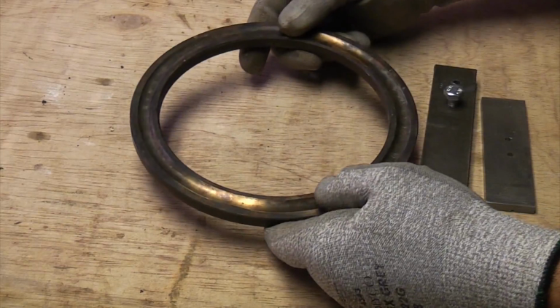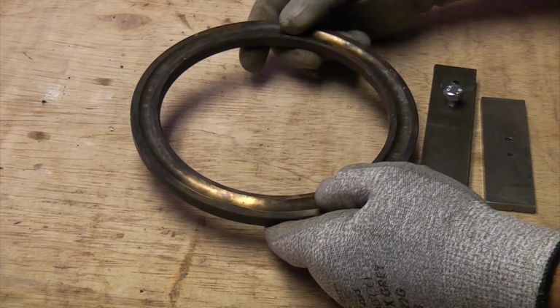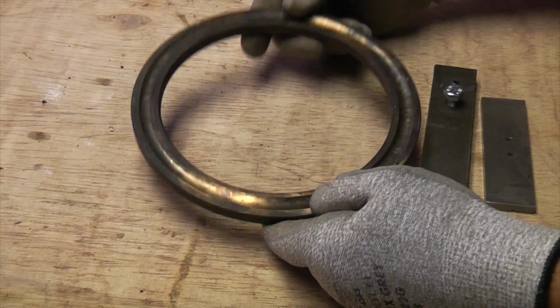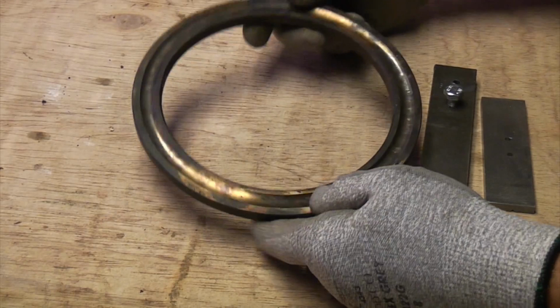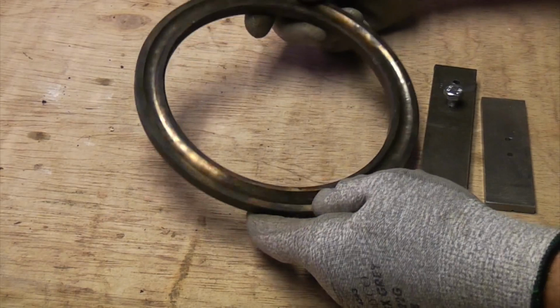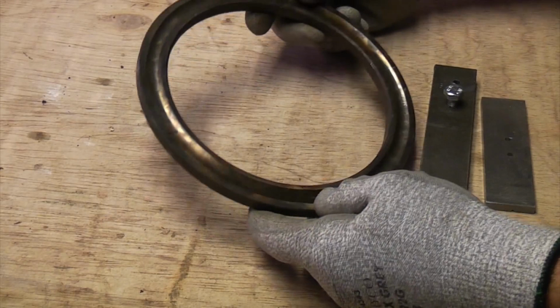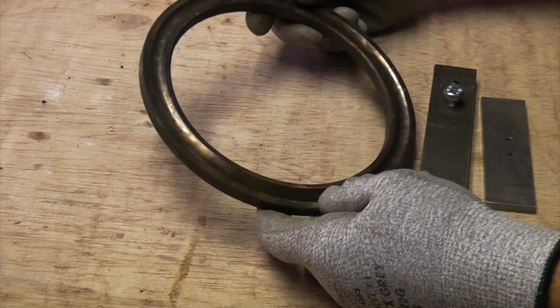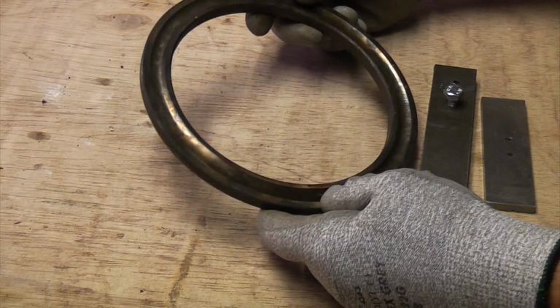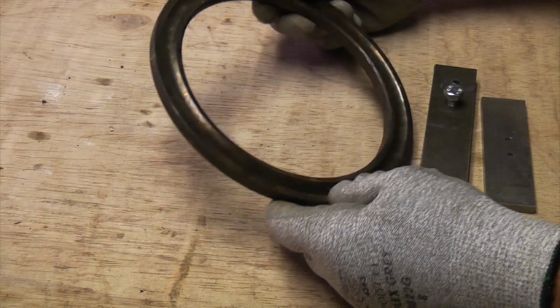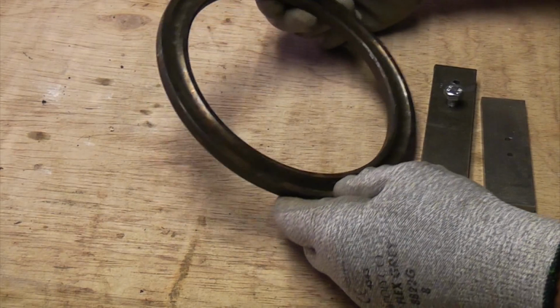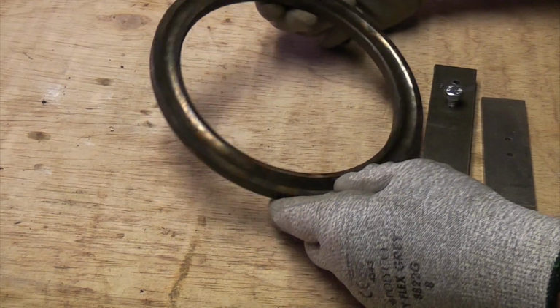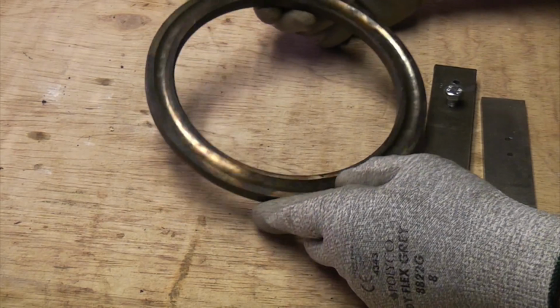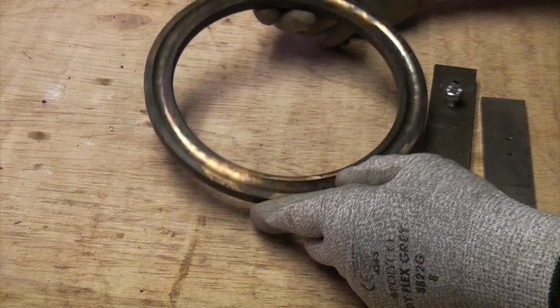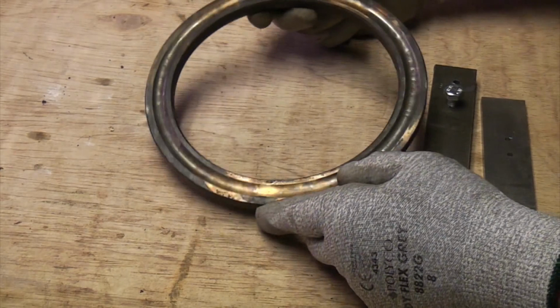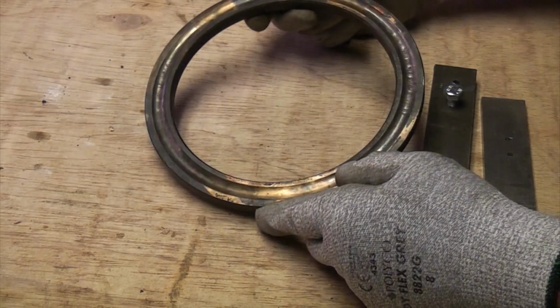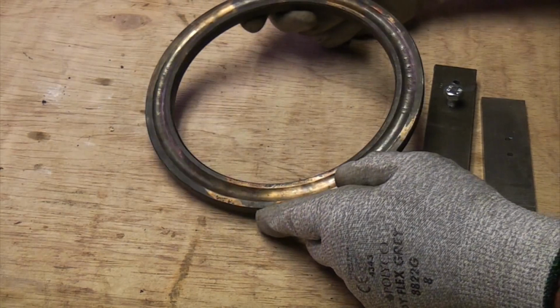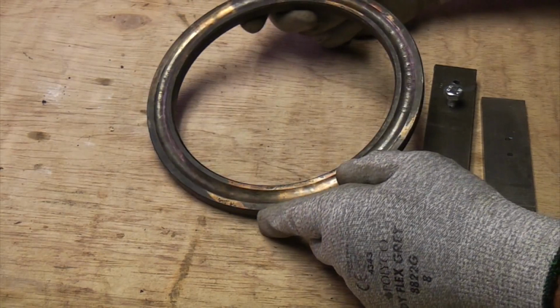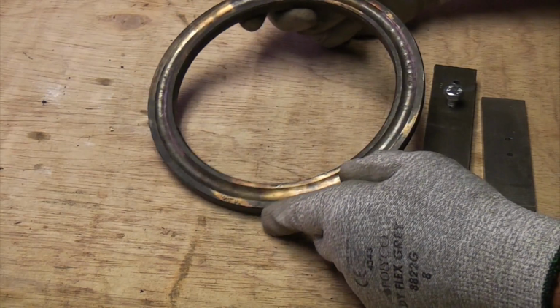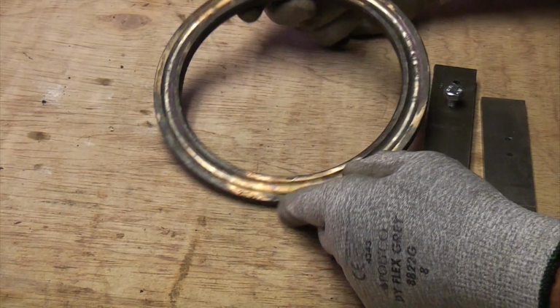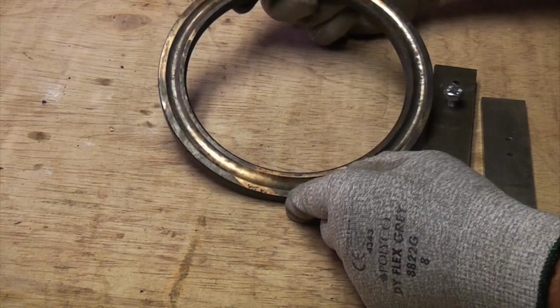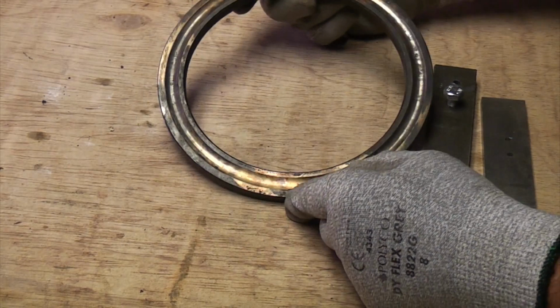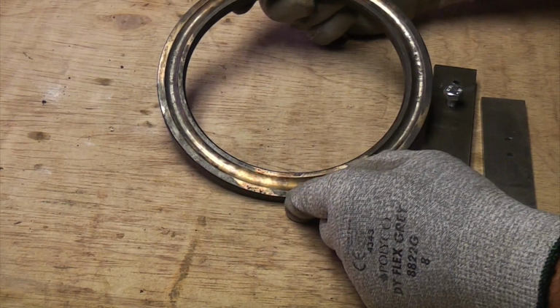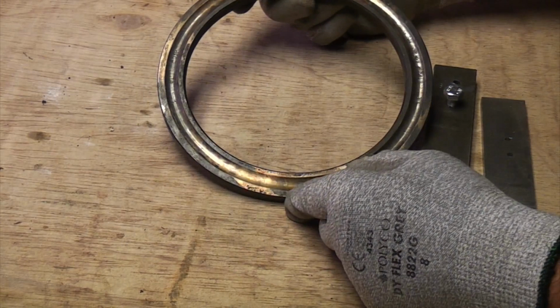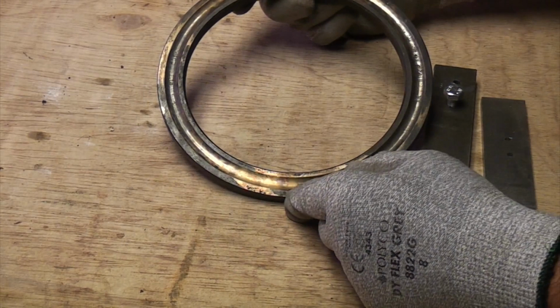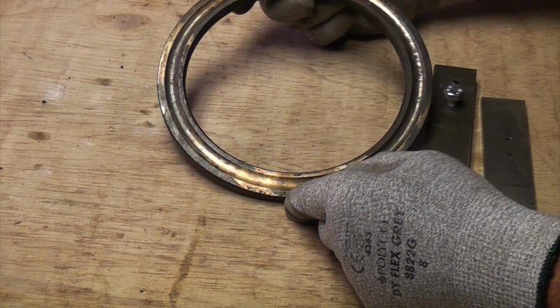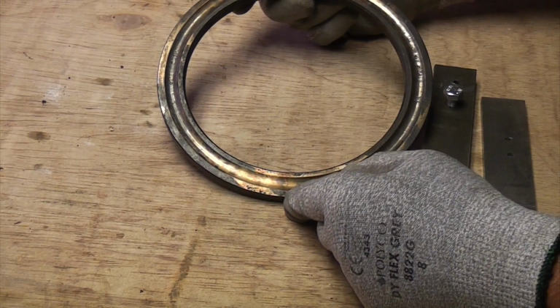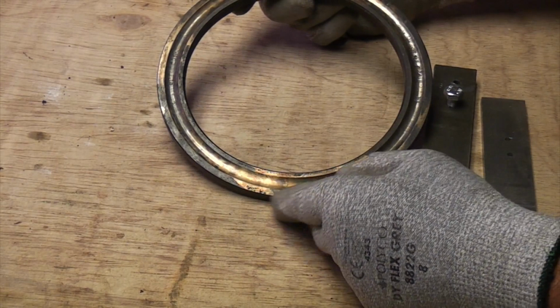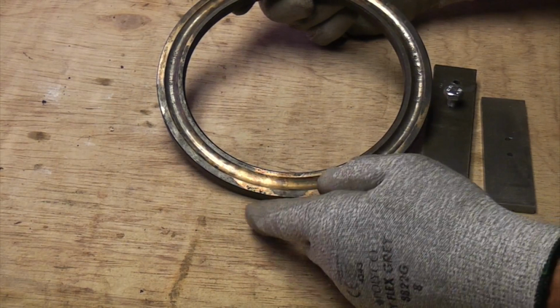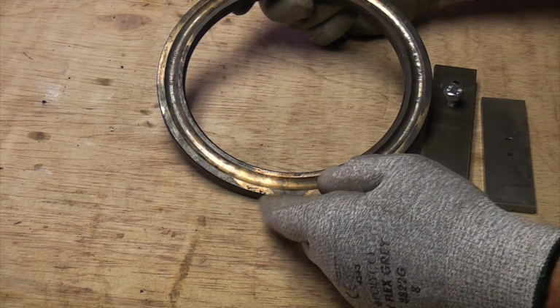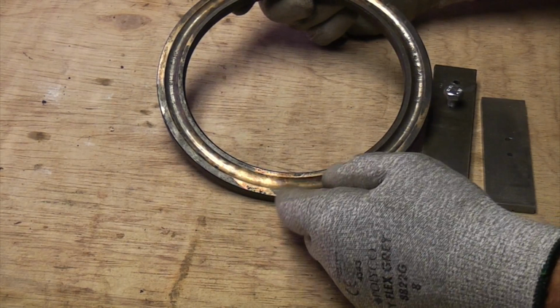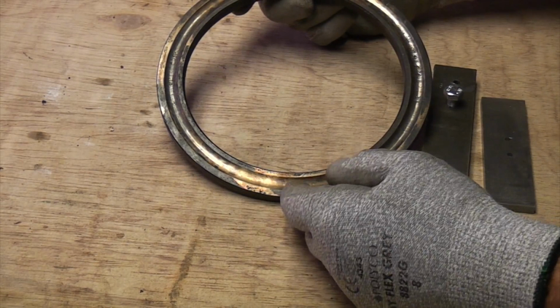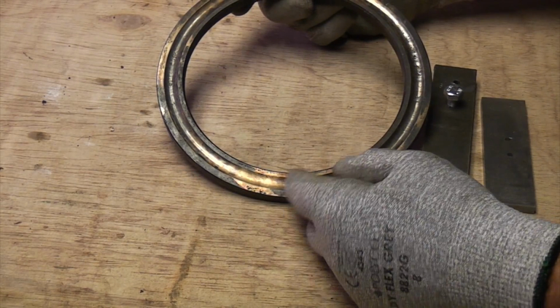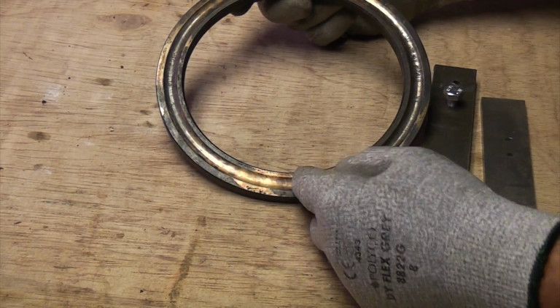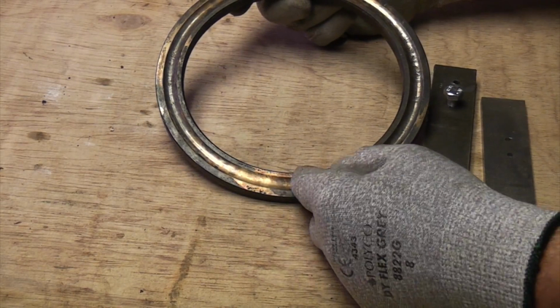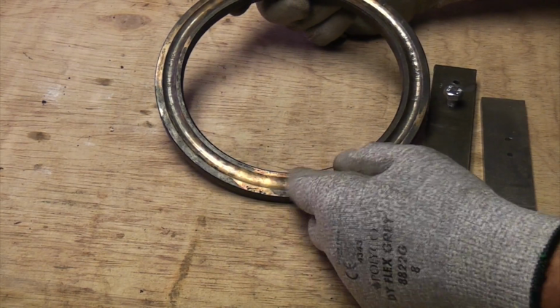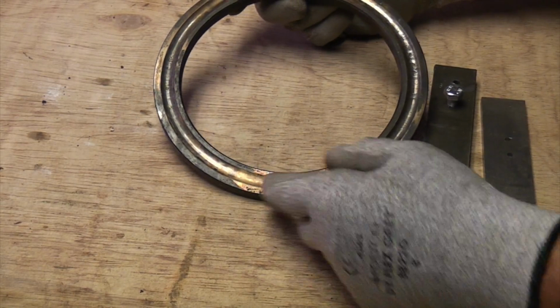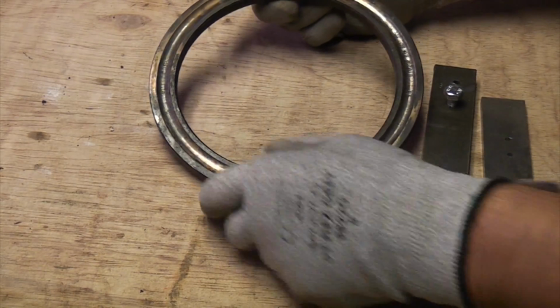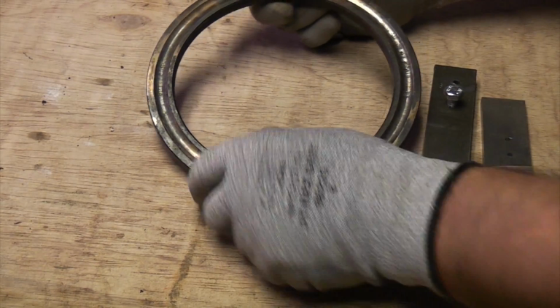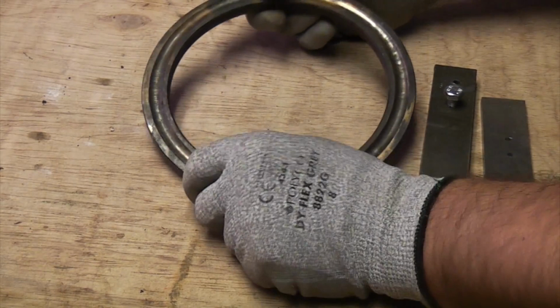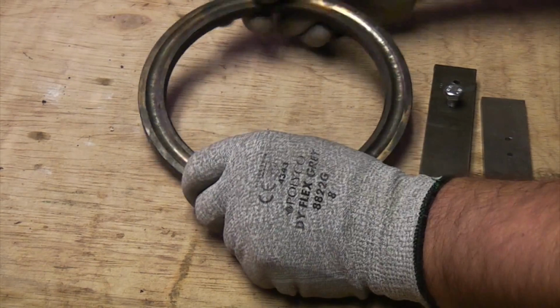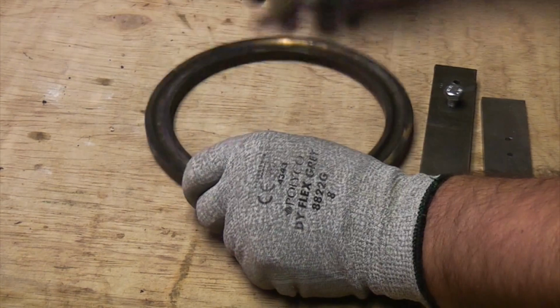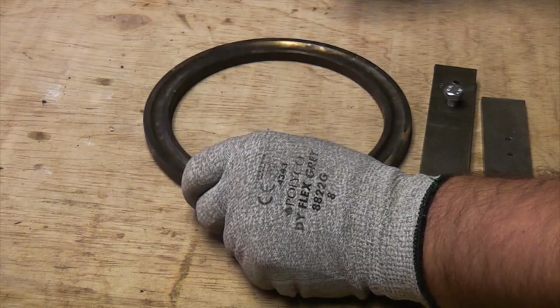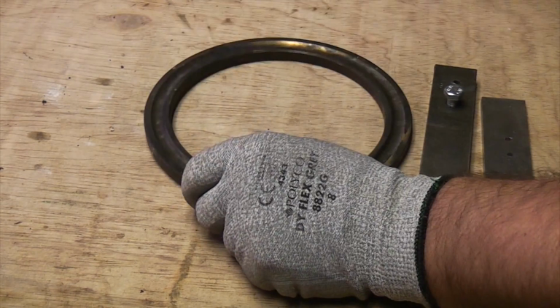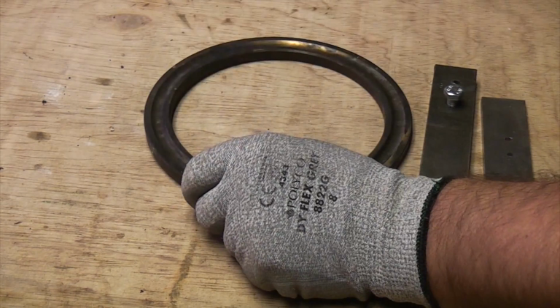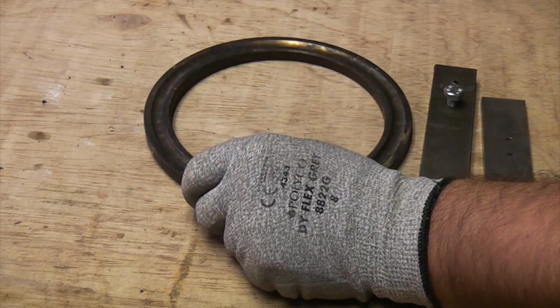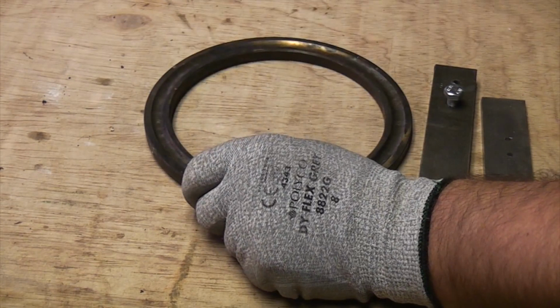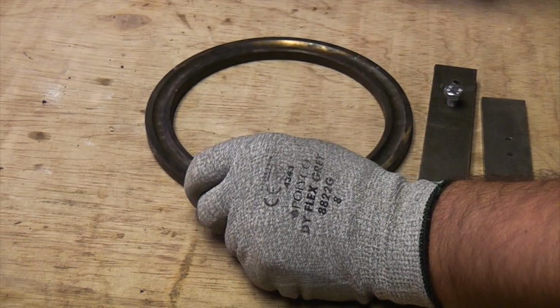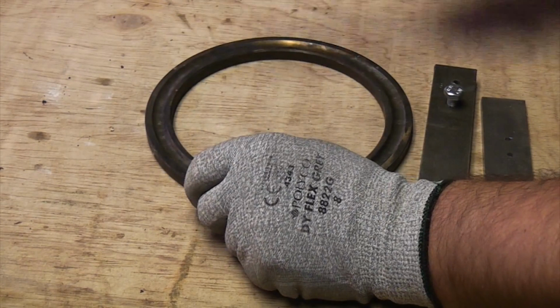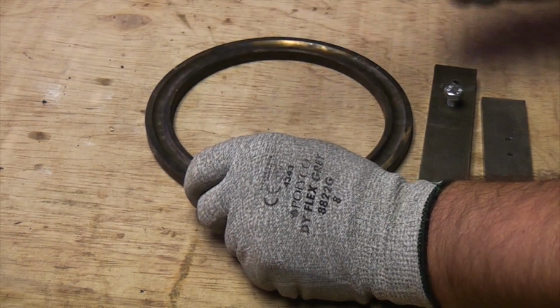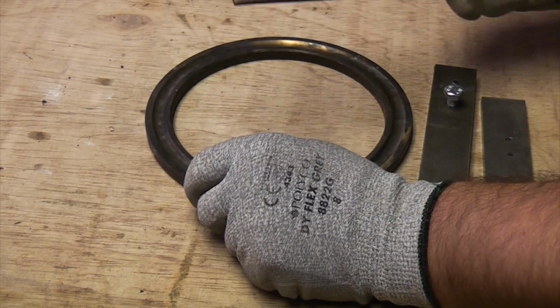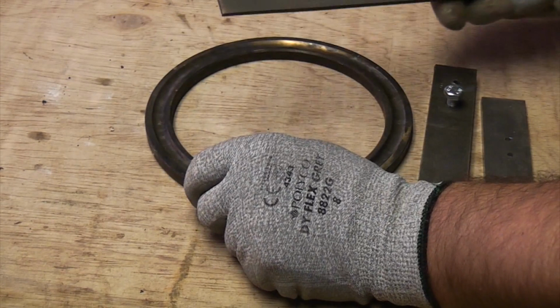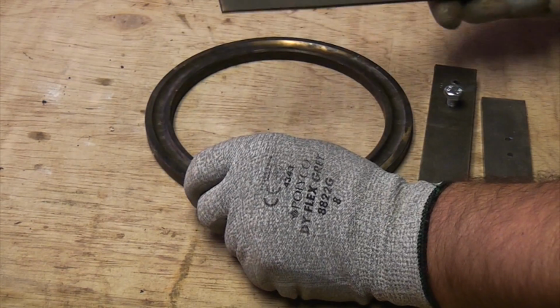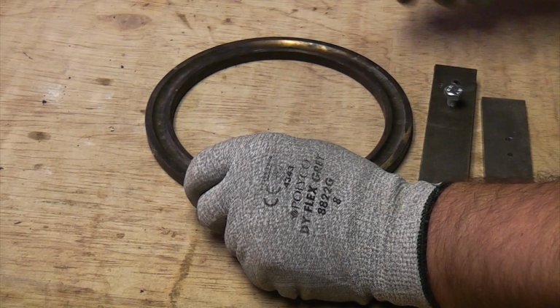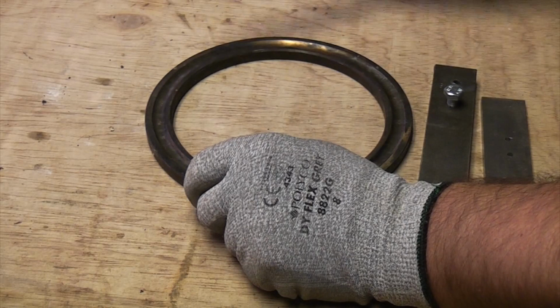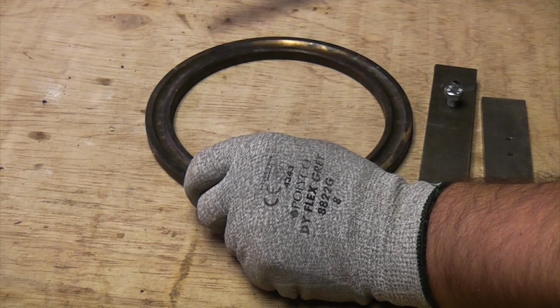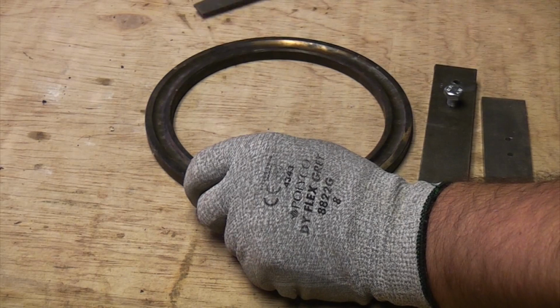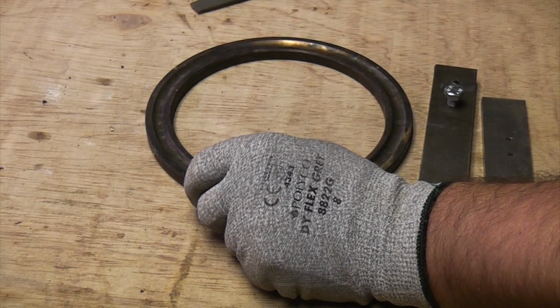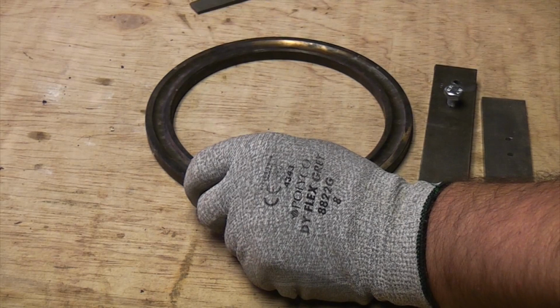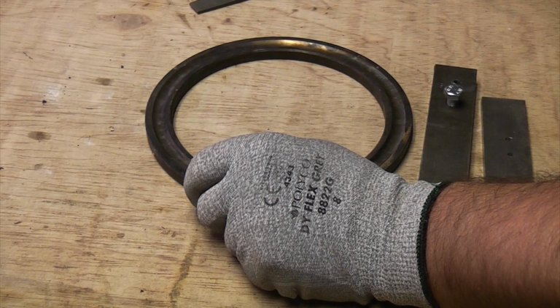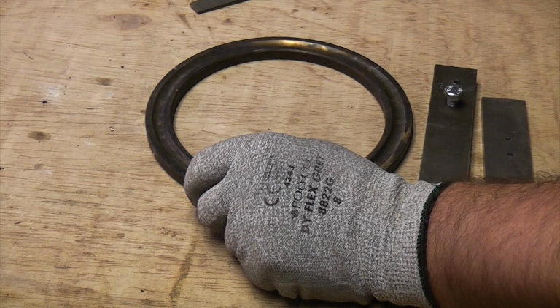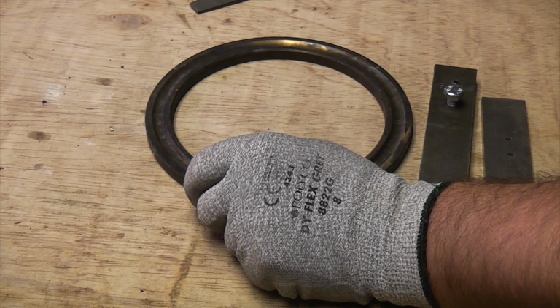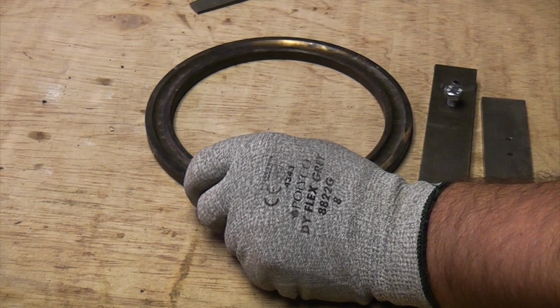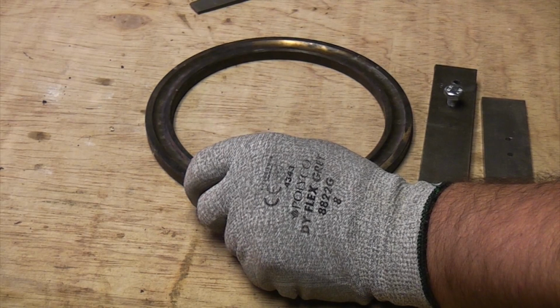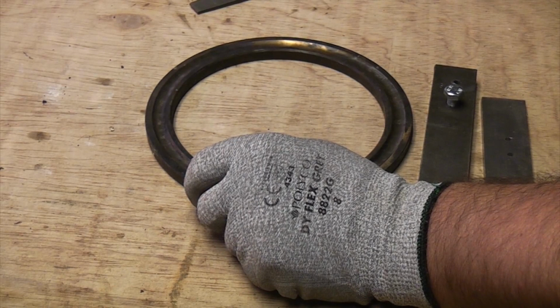So if you ever get a piece of steel and it is tough when you're drilling it, just test it with a file and you'll know whether or not it's hardened.